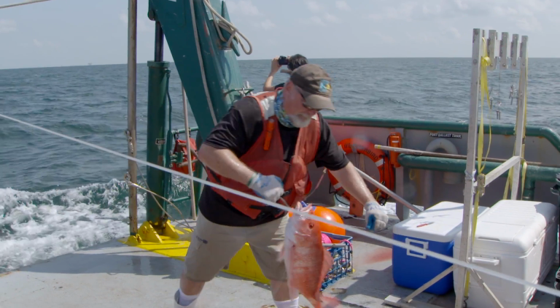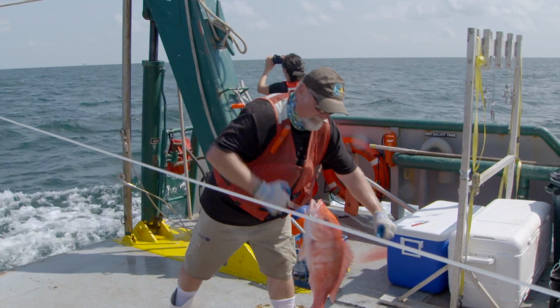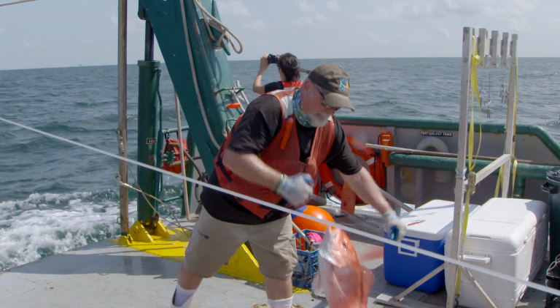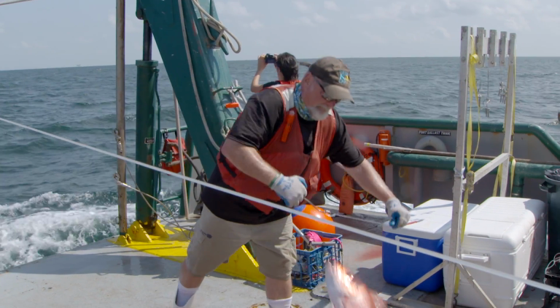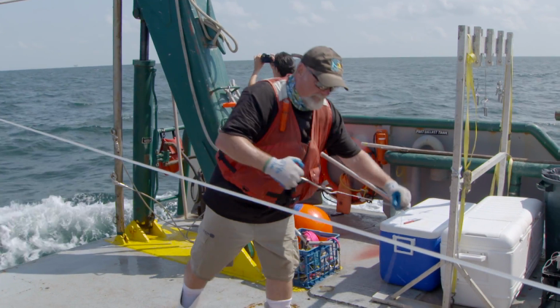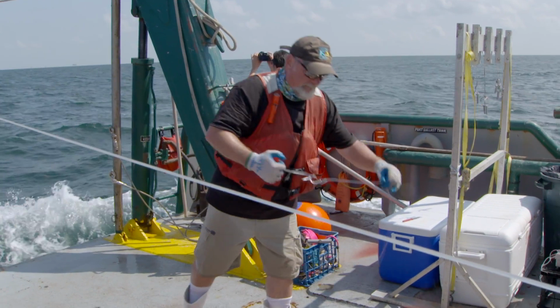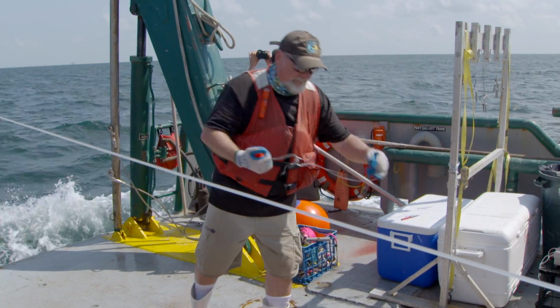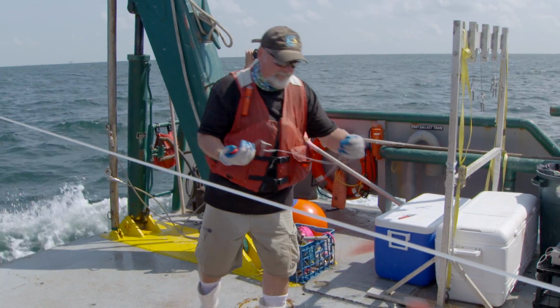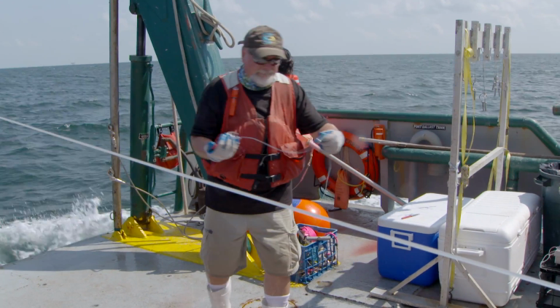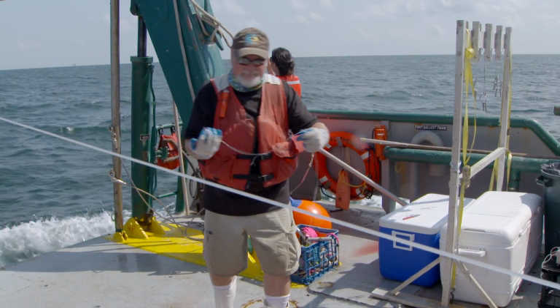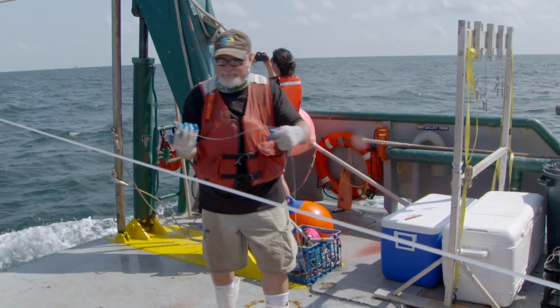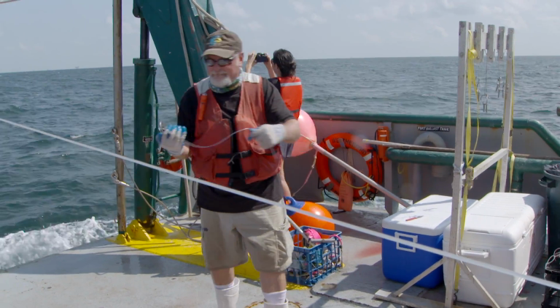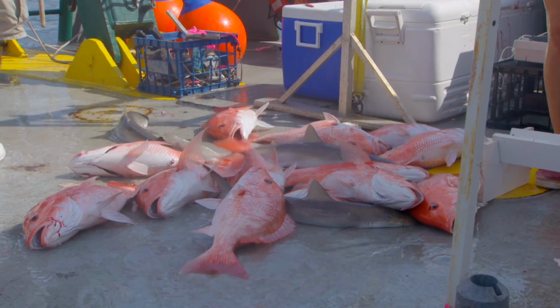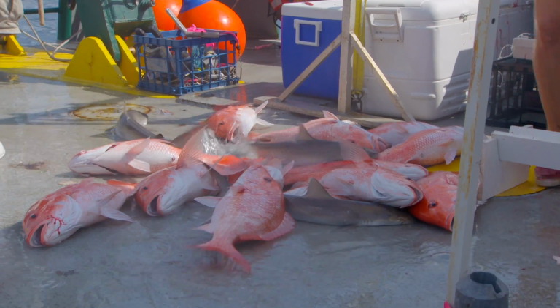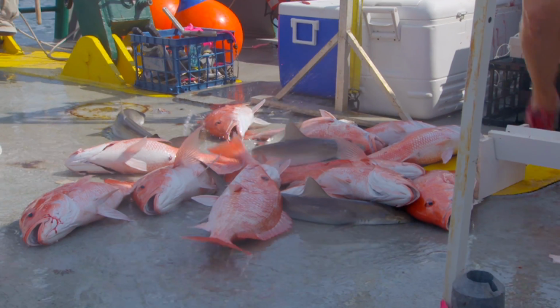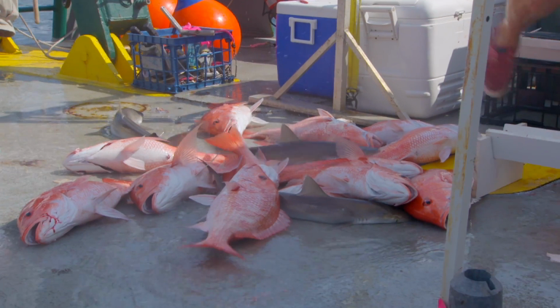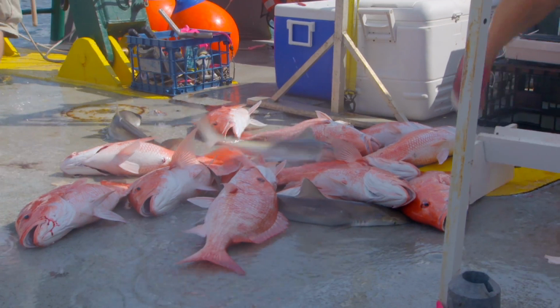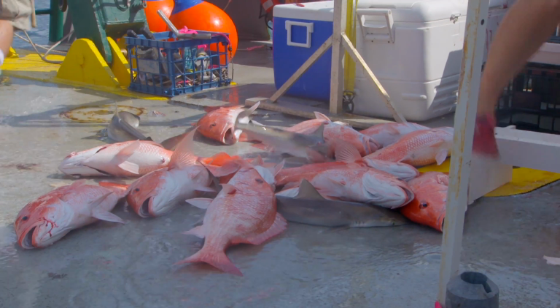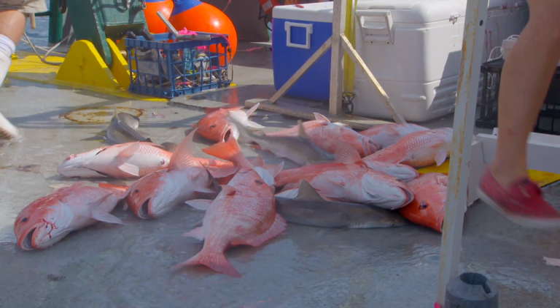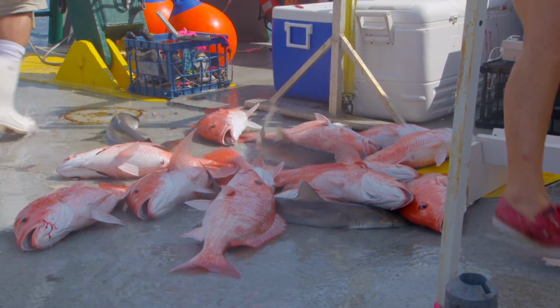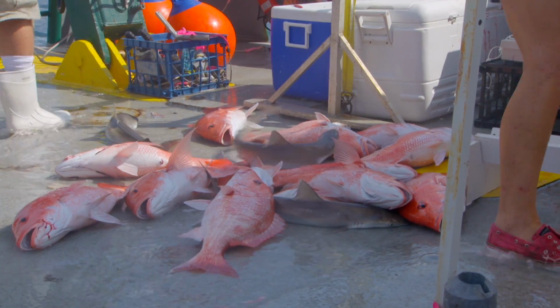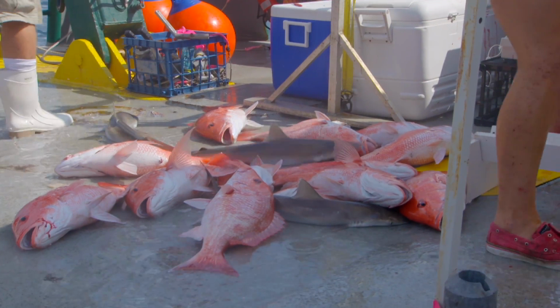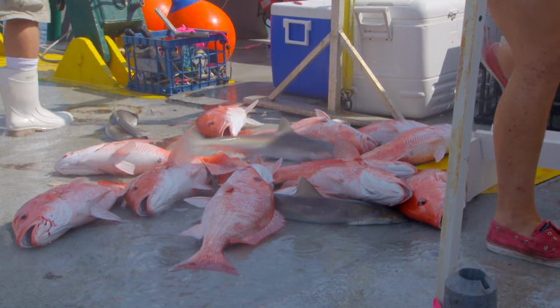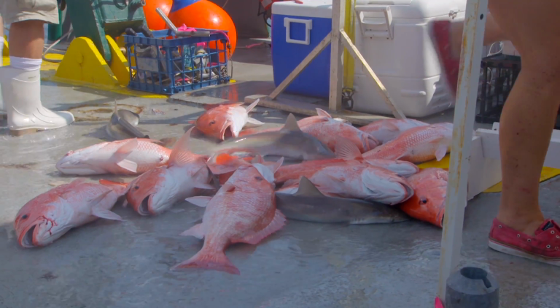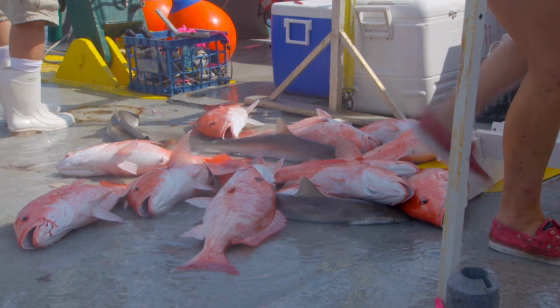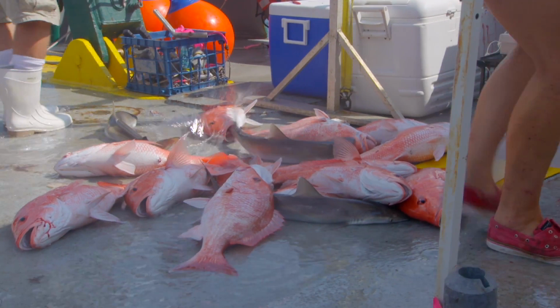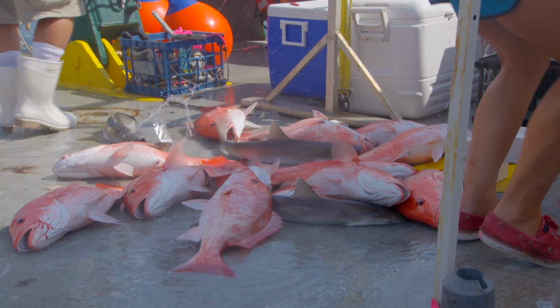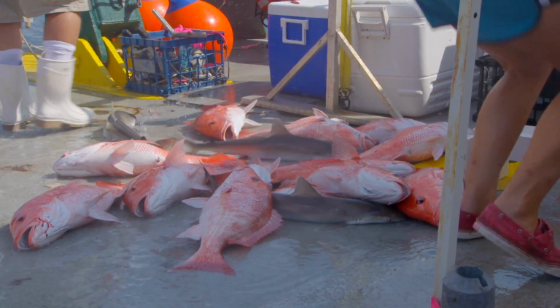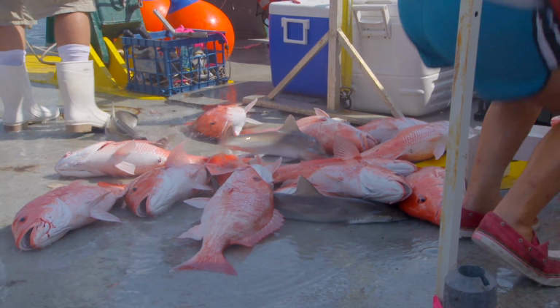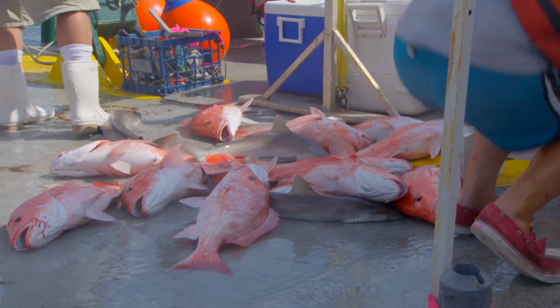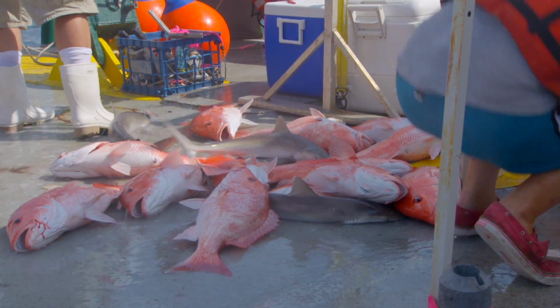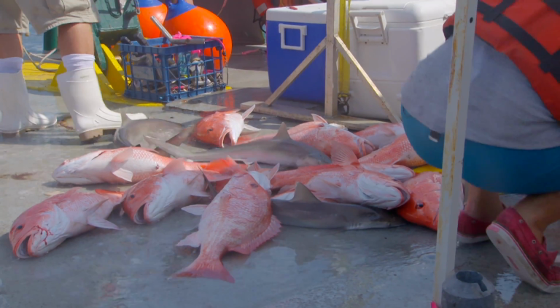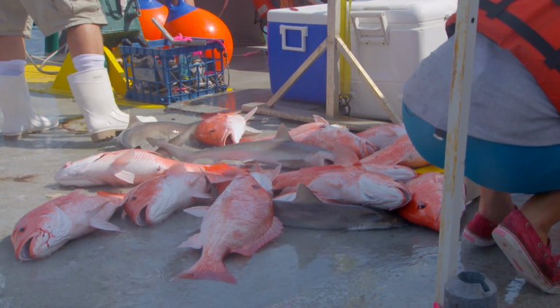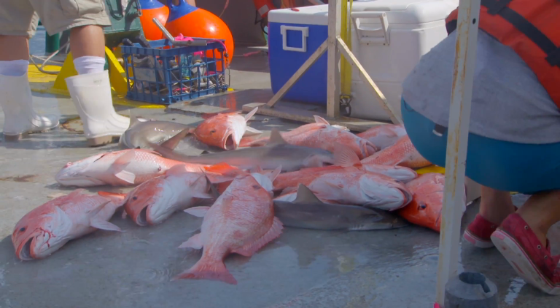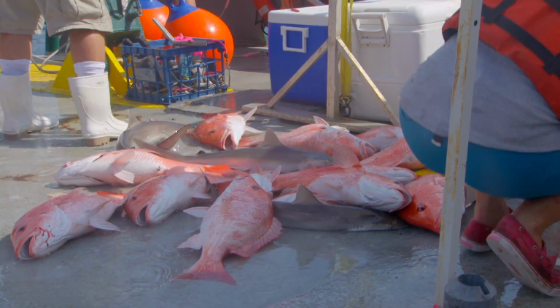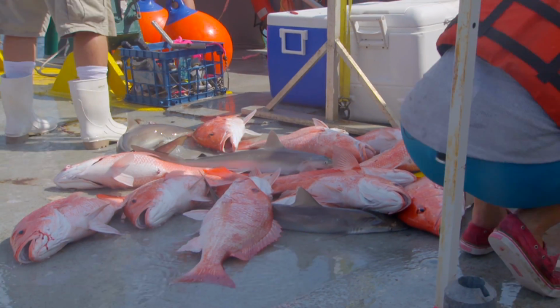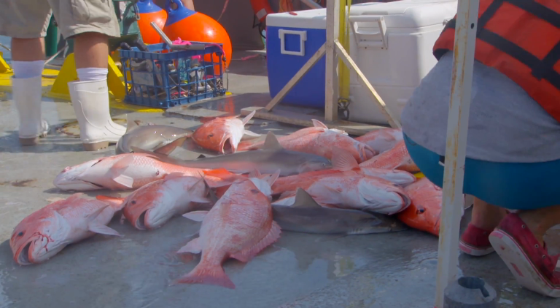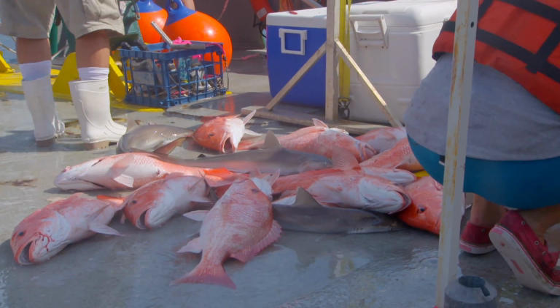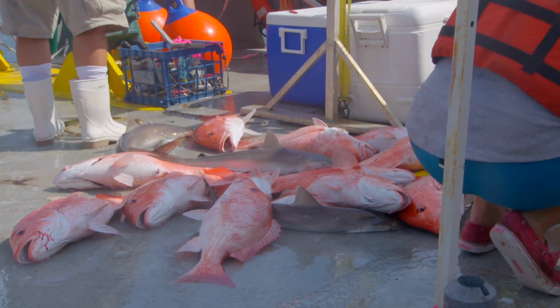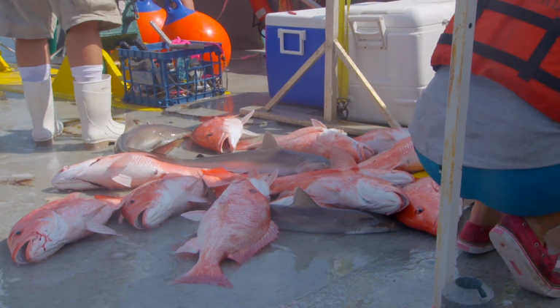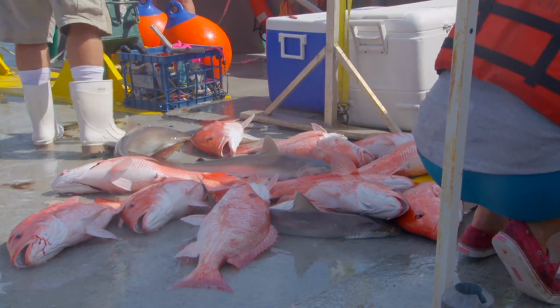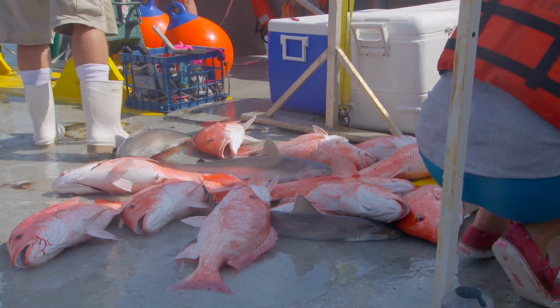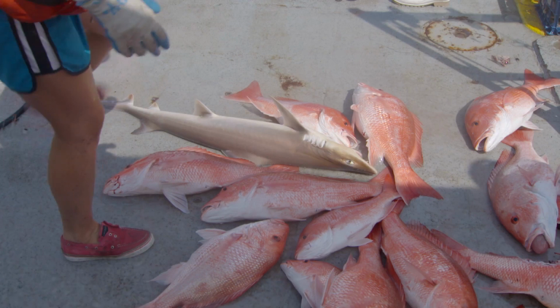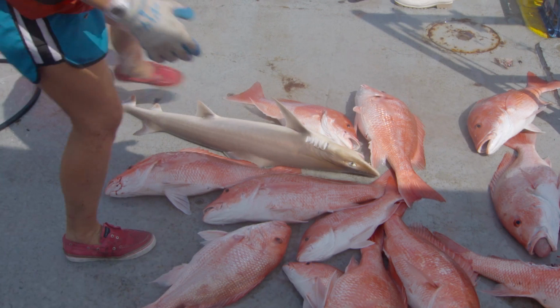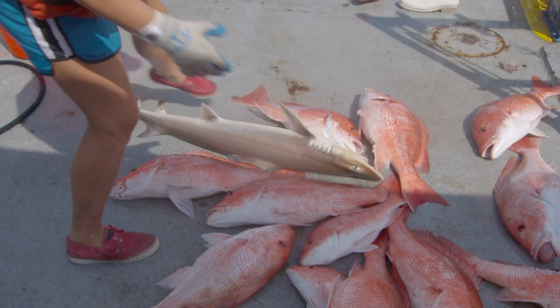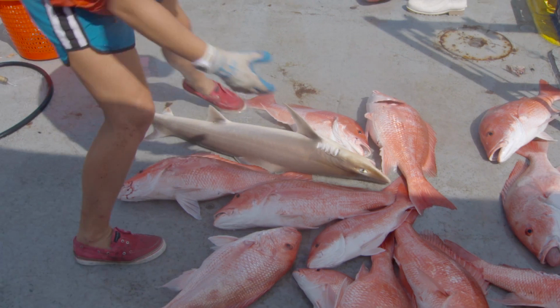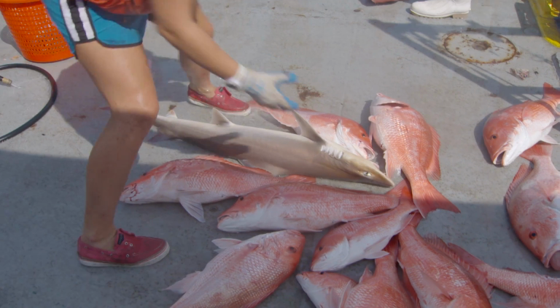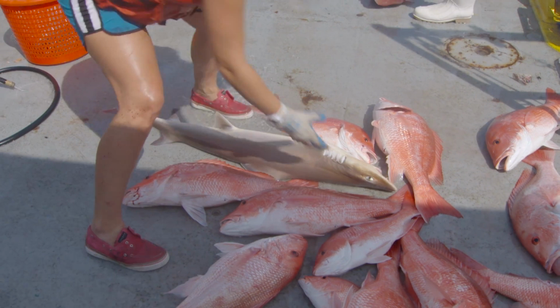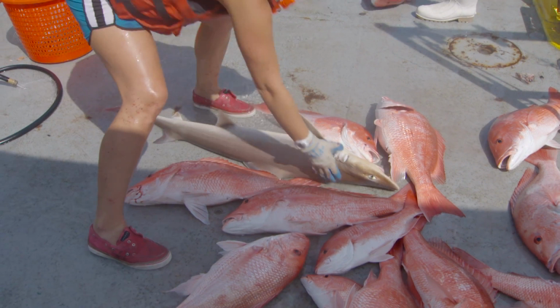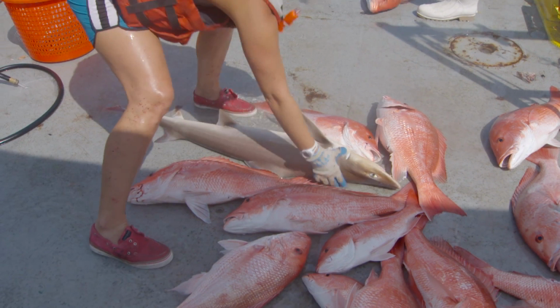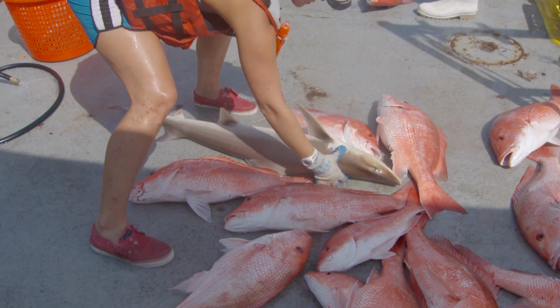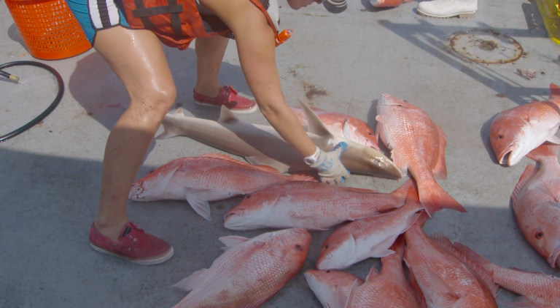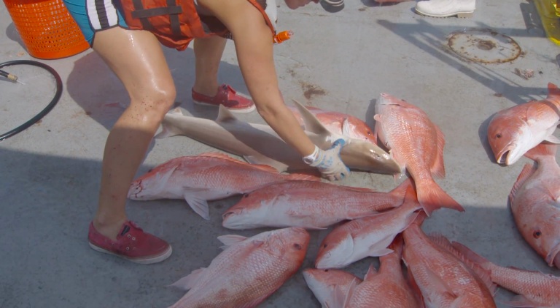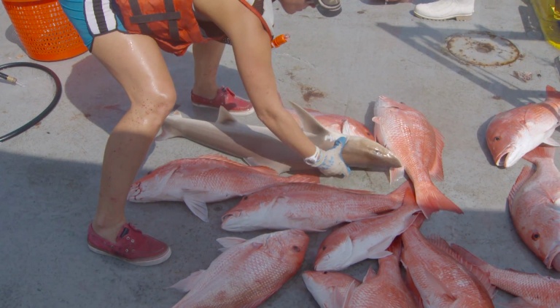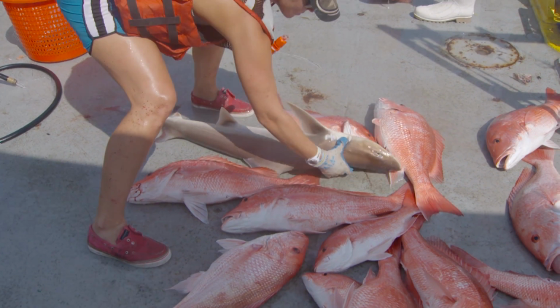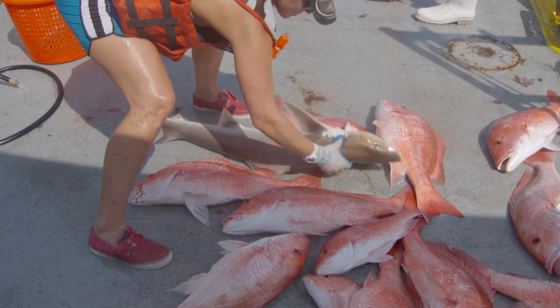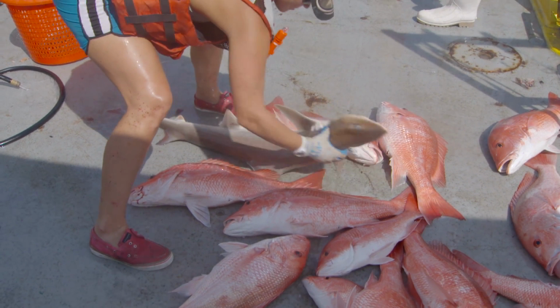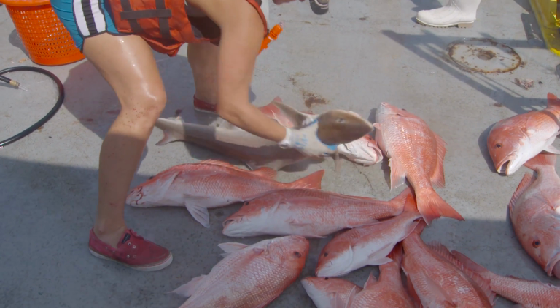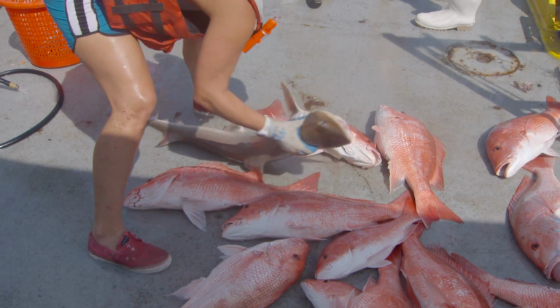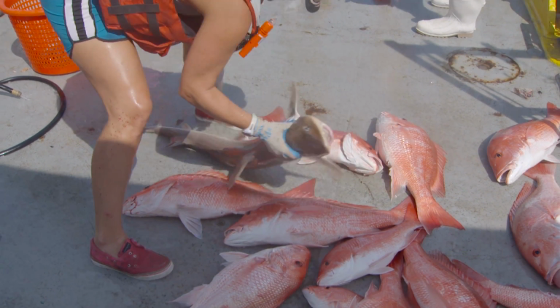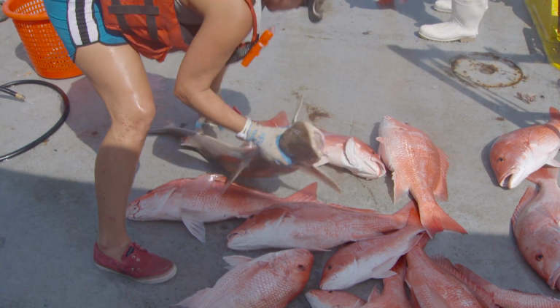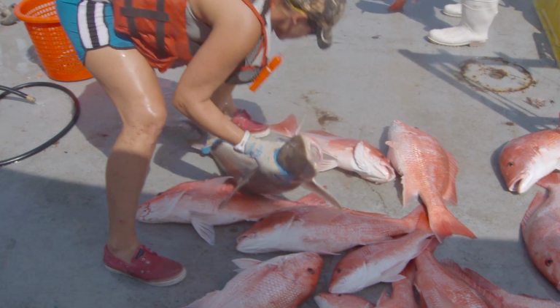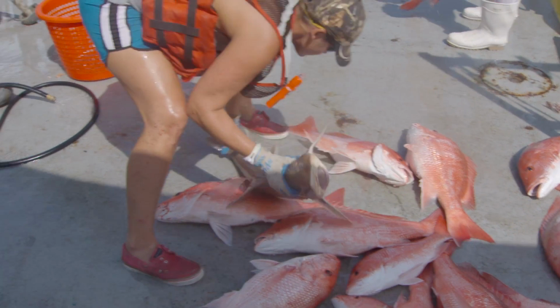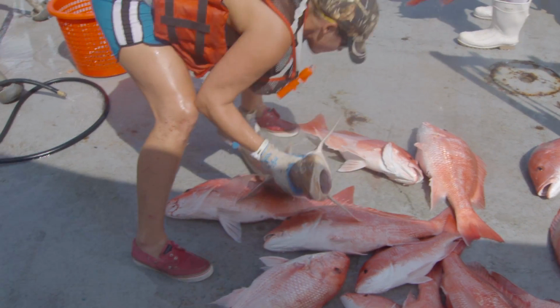What we're trying to do is track the recovery of these fish and also establish a baseline as far as potential contamination.